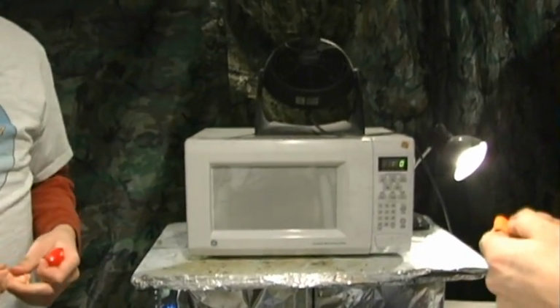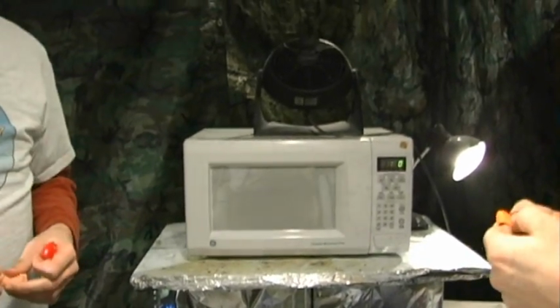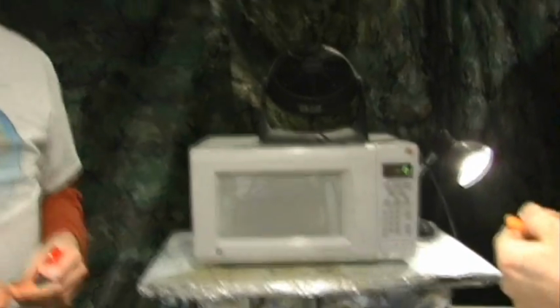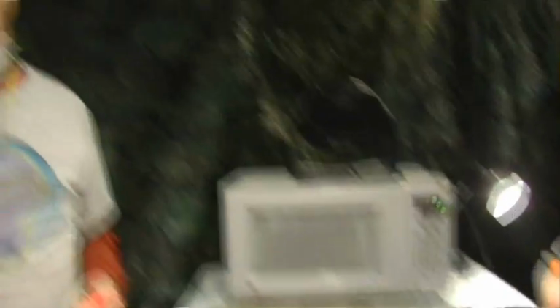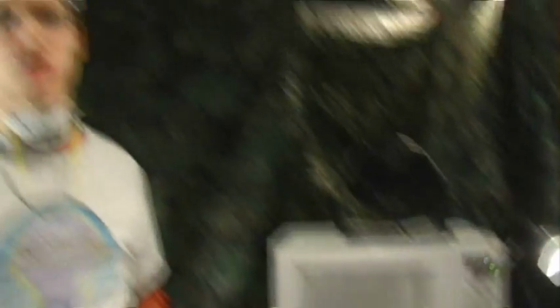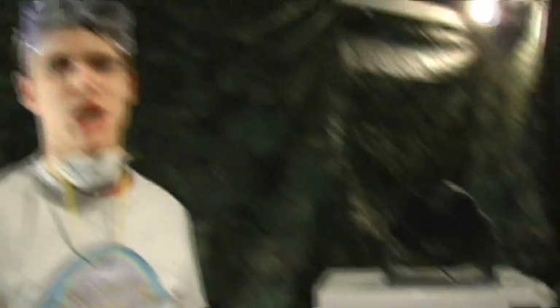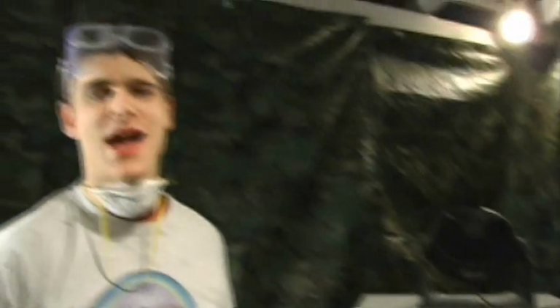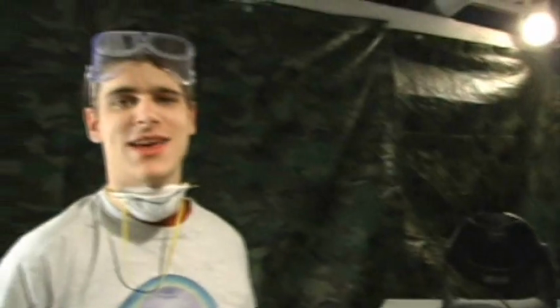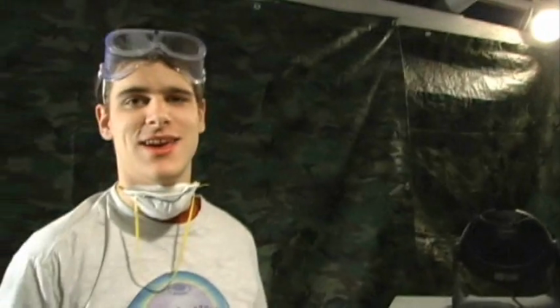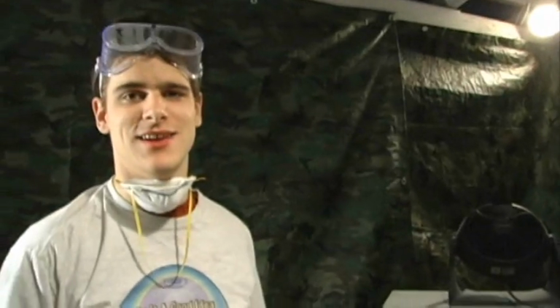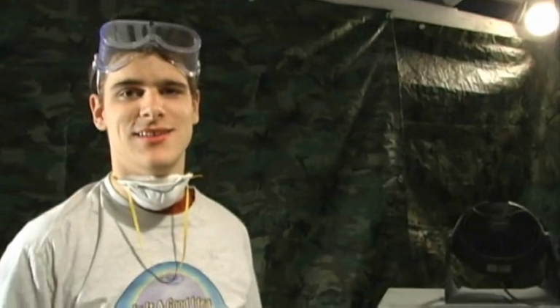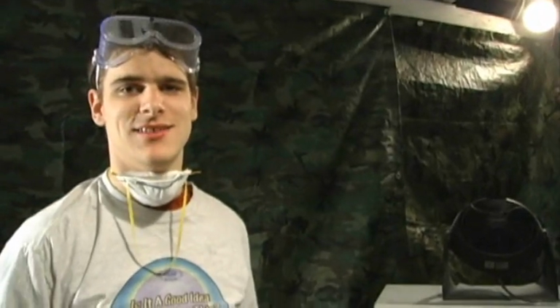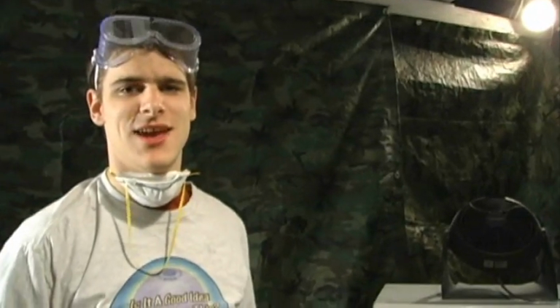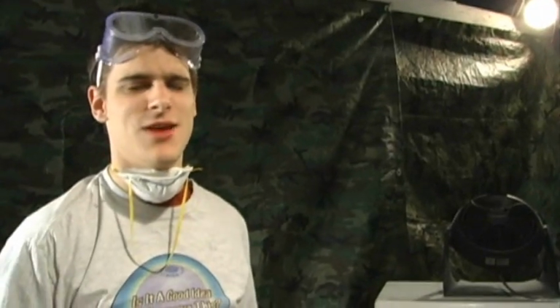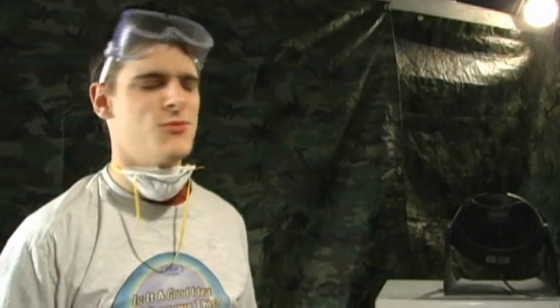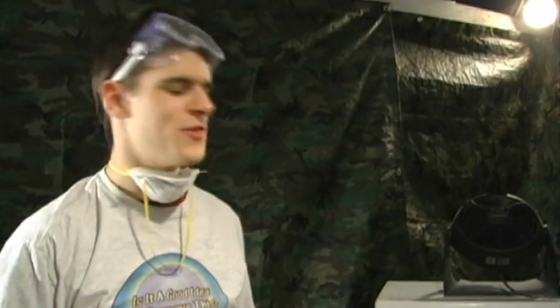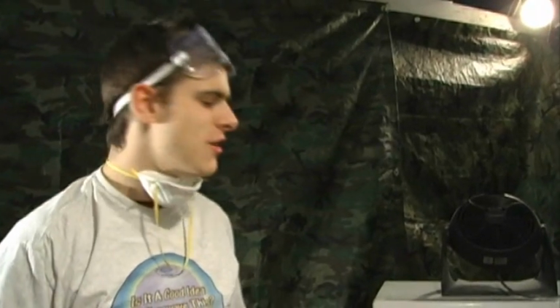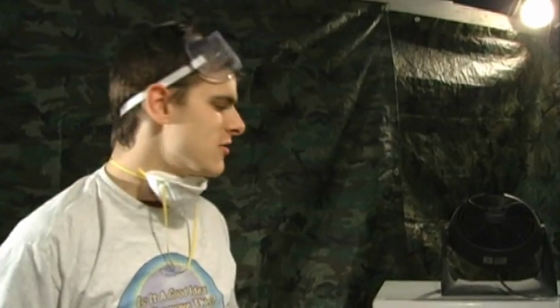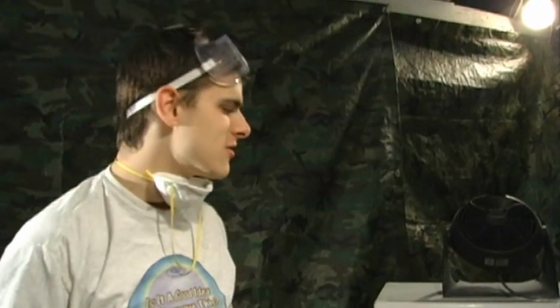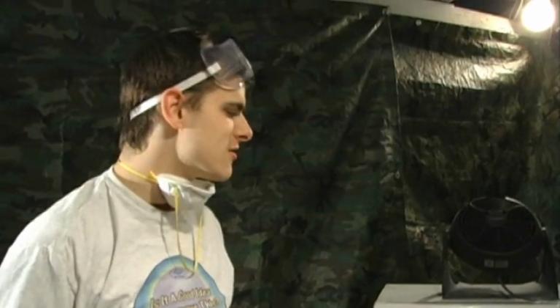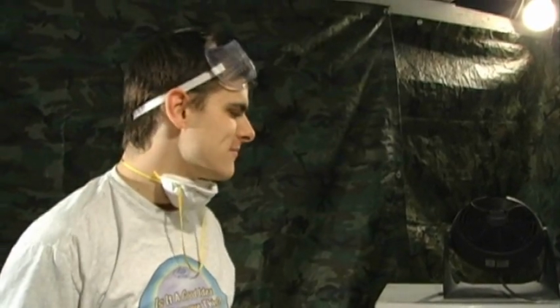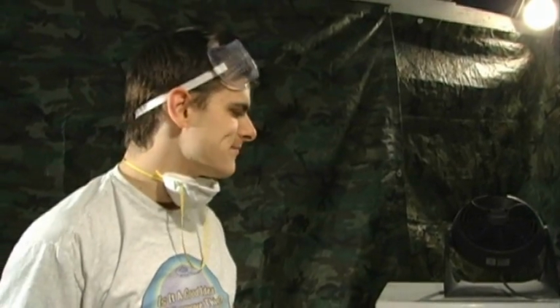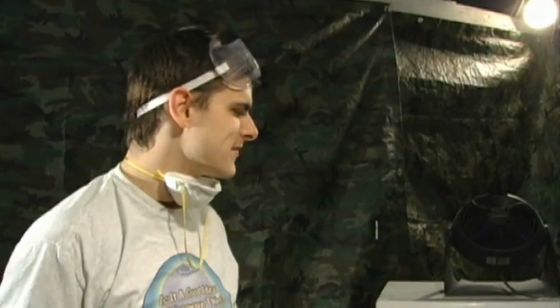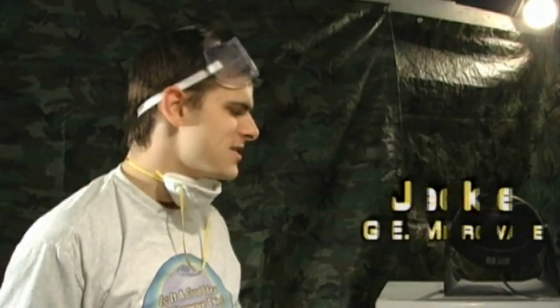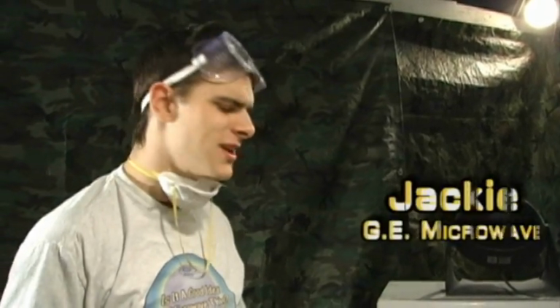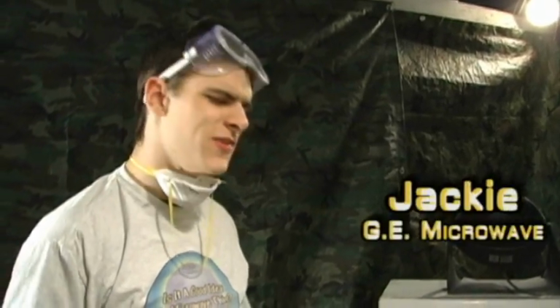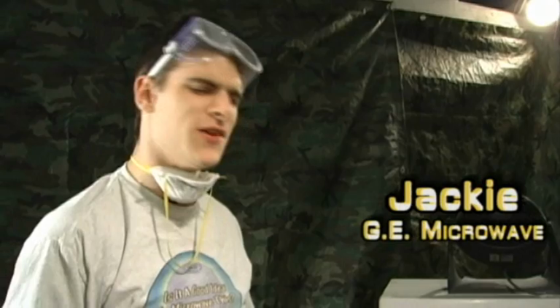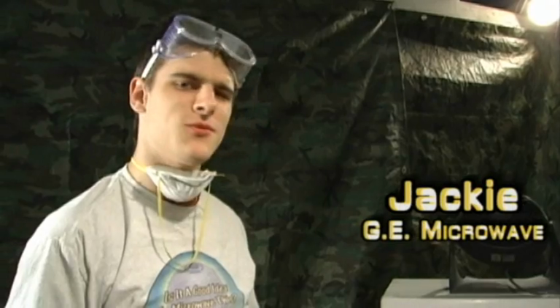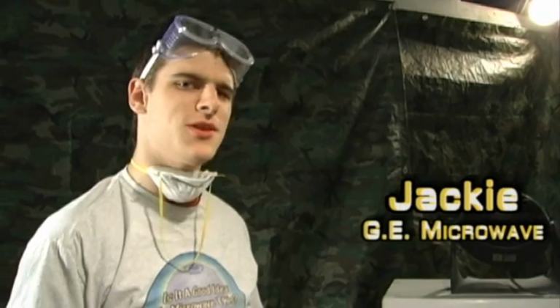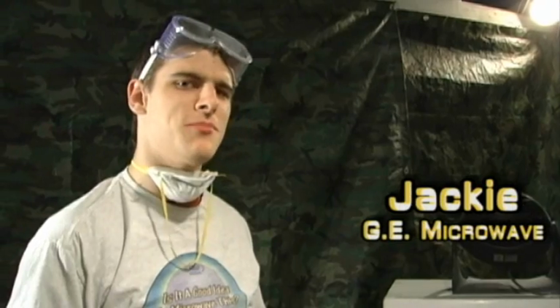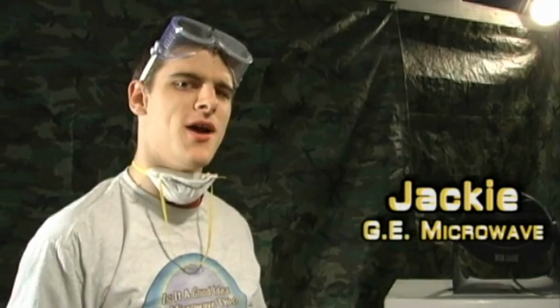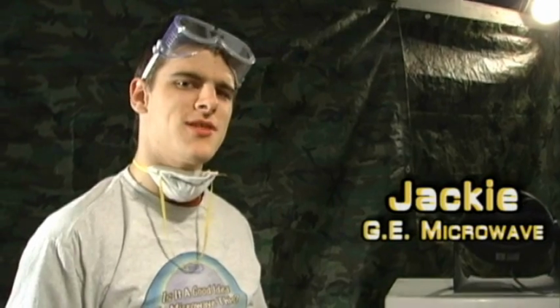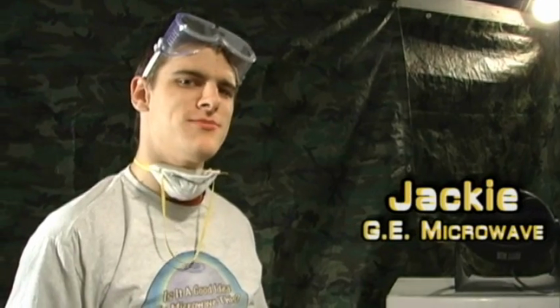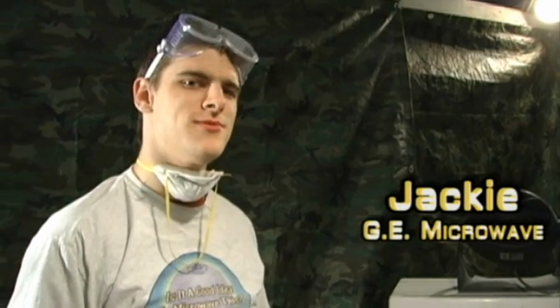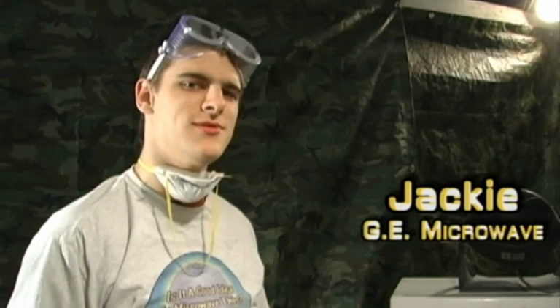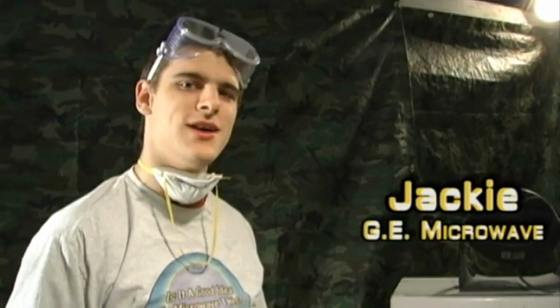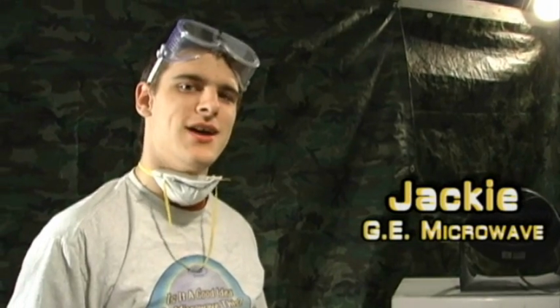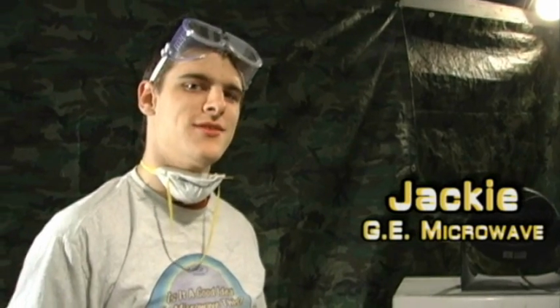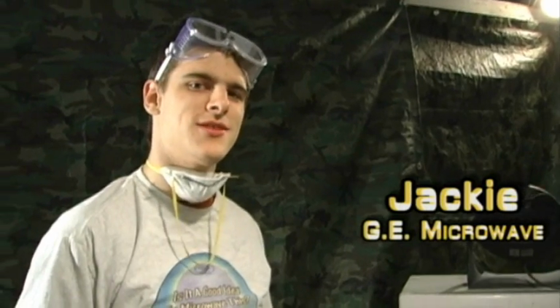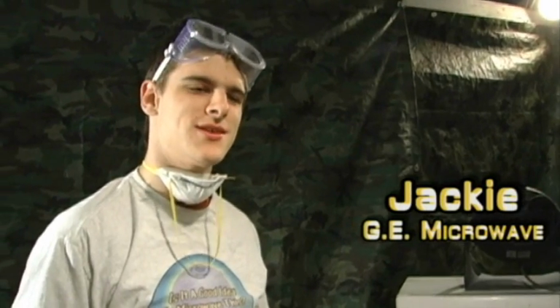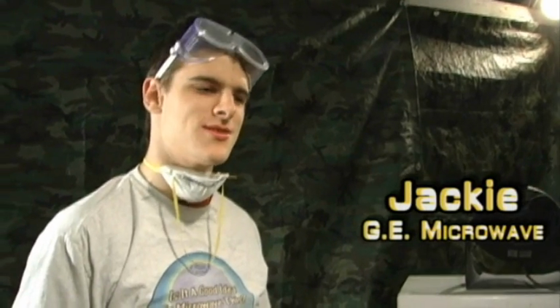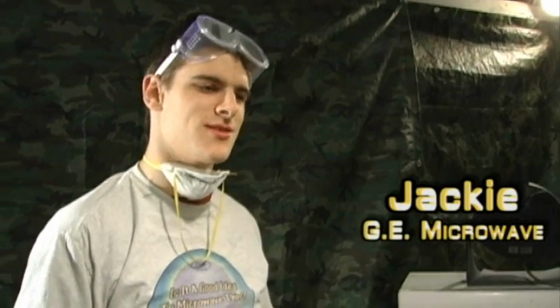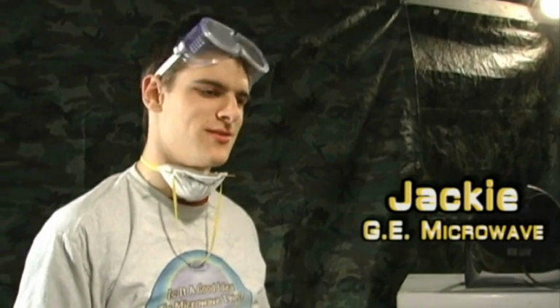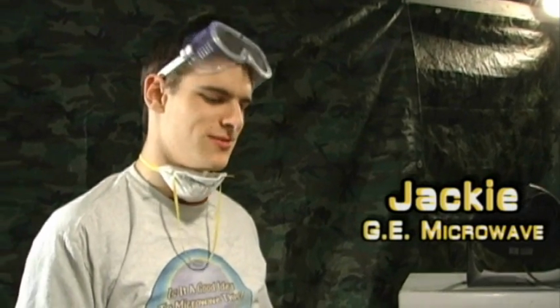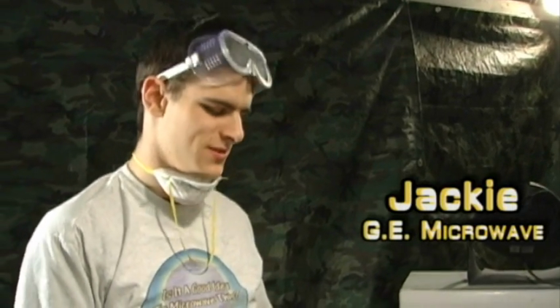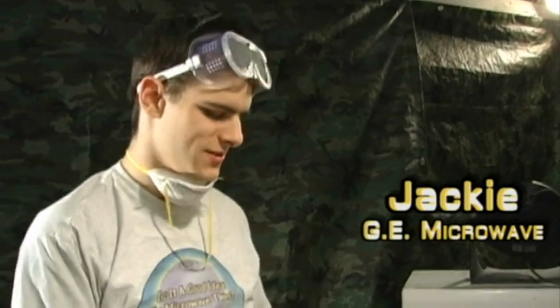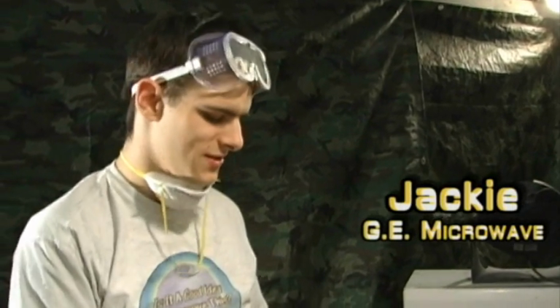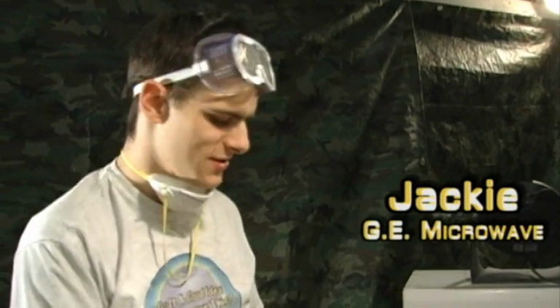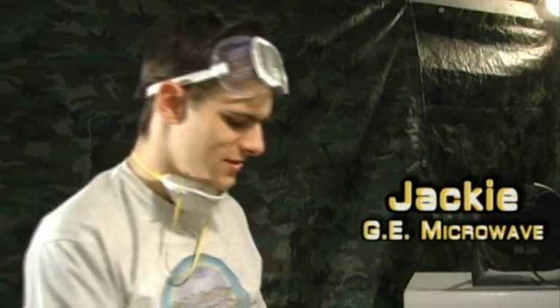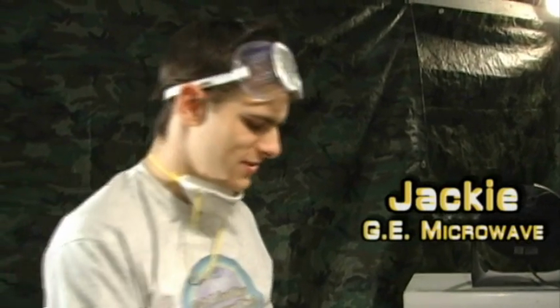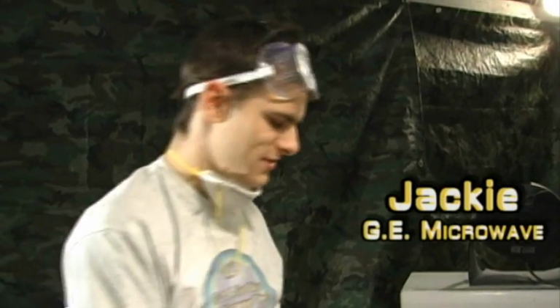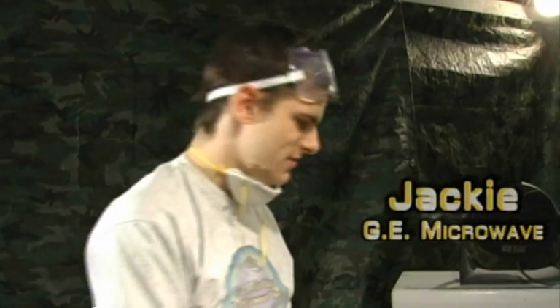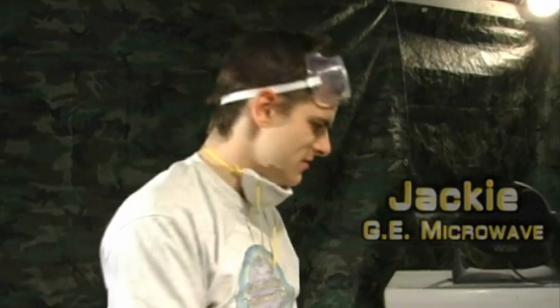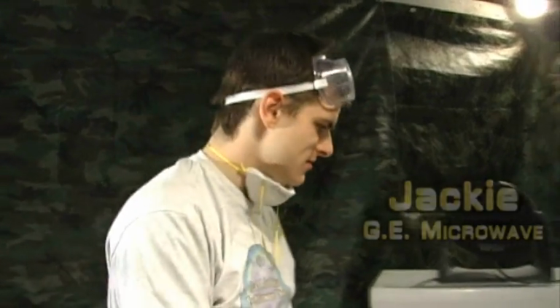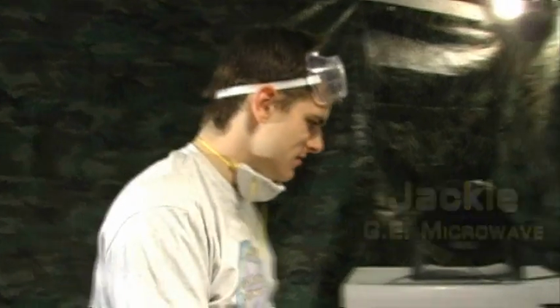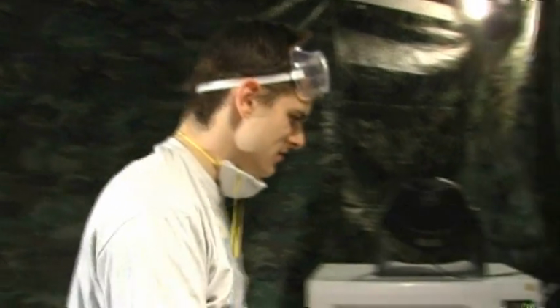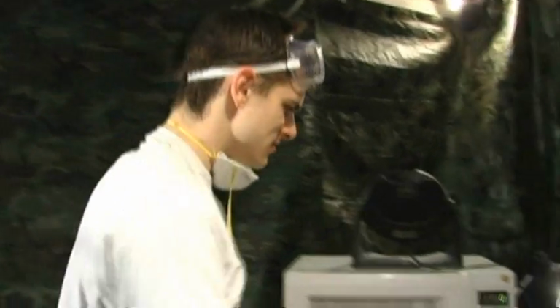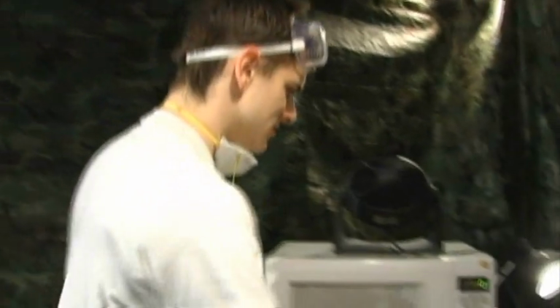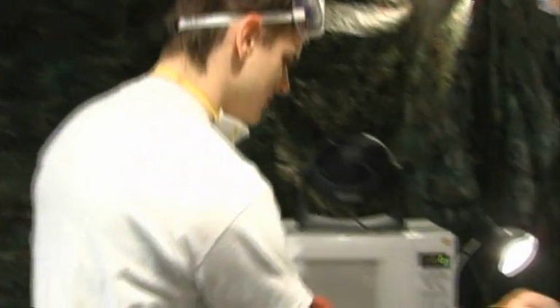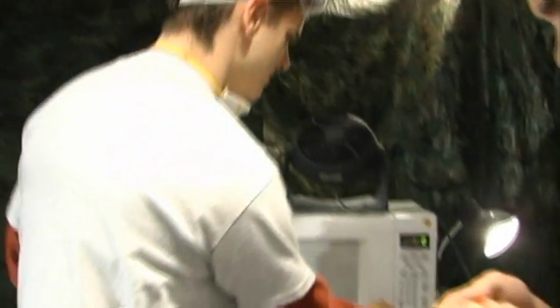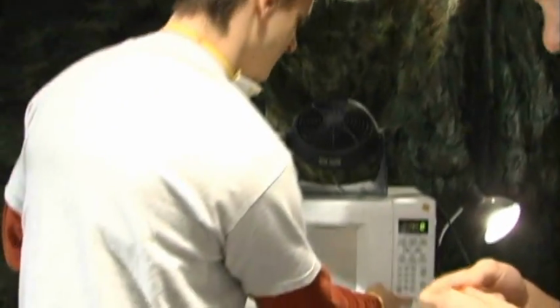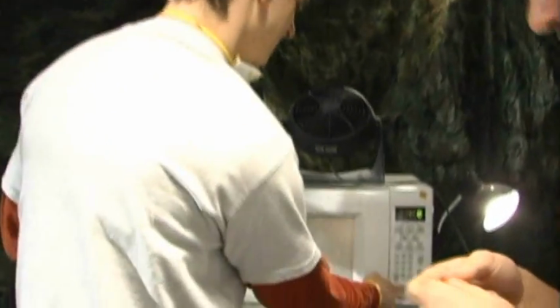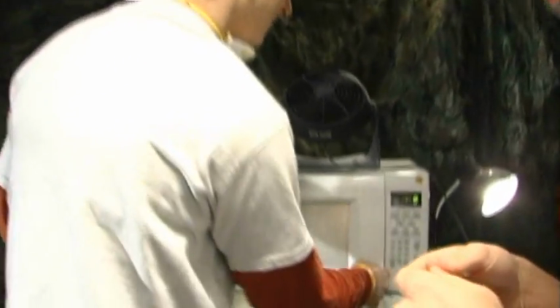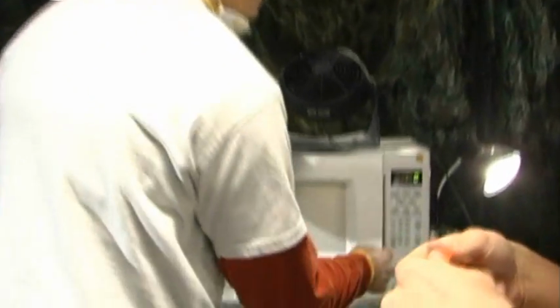Her name is Jackie. And without her, is anything really possible? I don't think so. We'd have to get another microwave, but yeah, I understand.